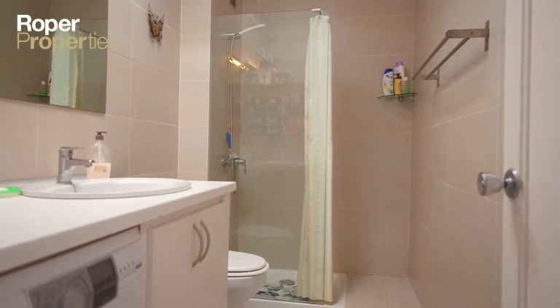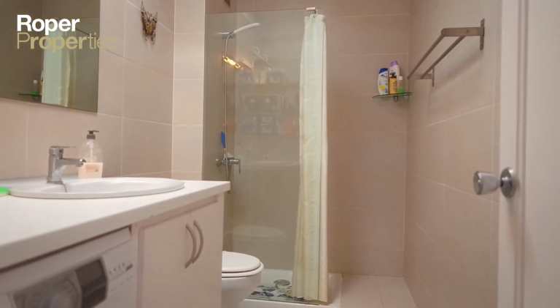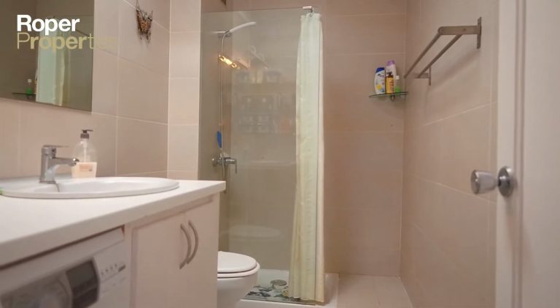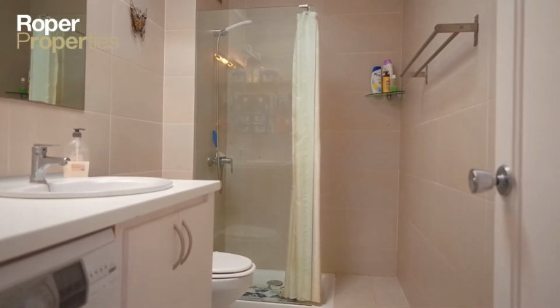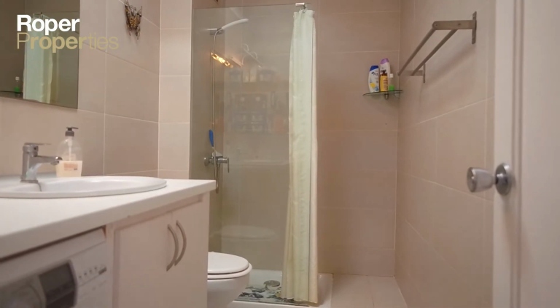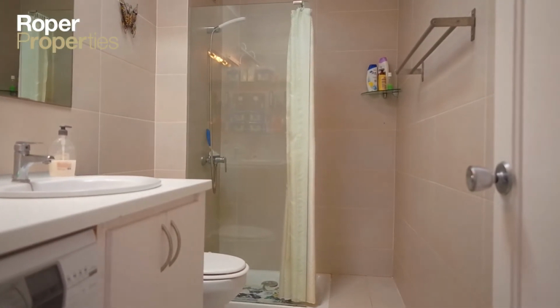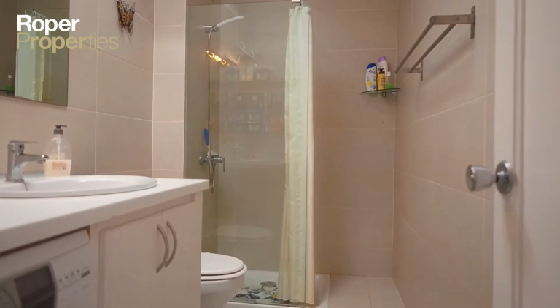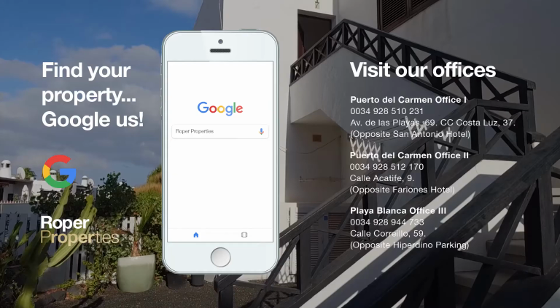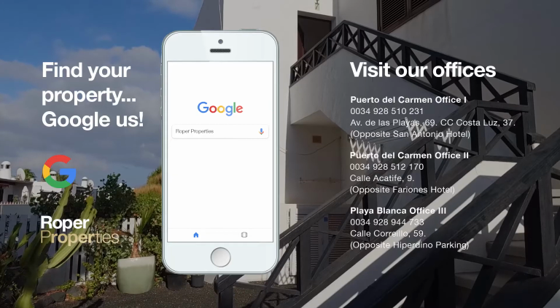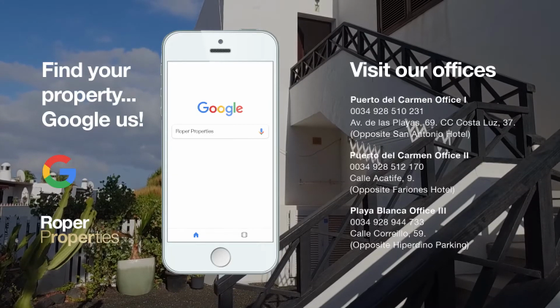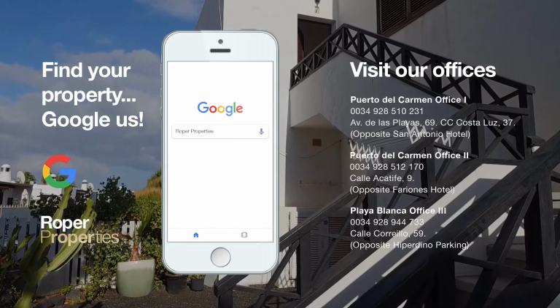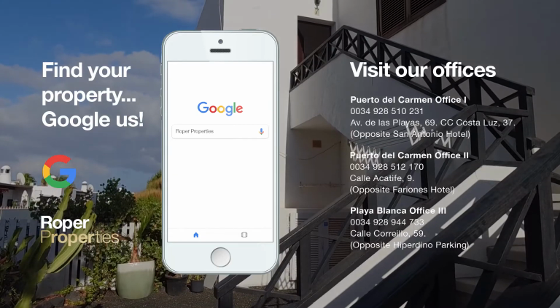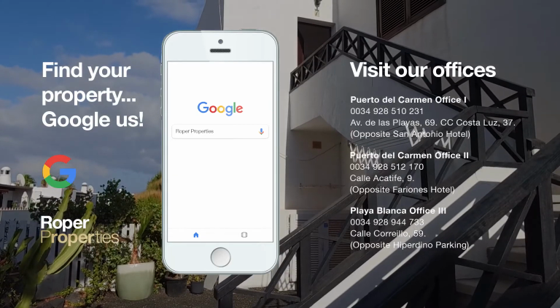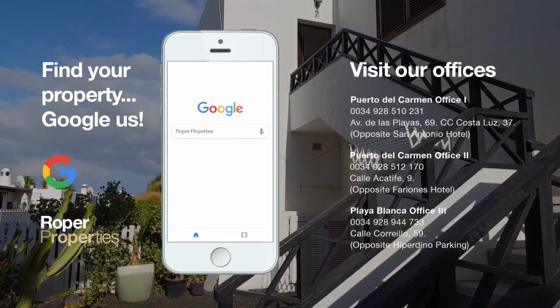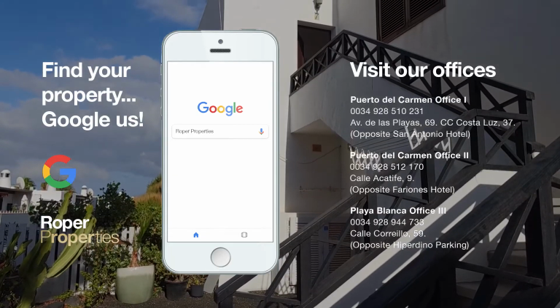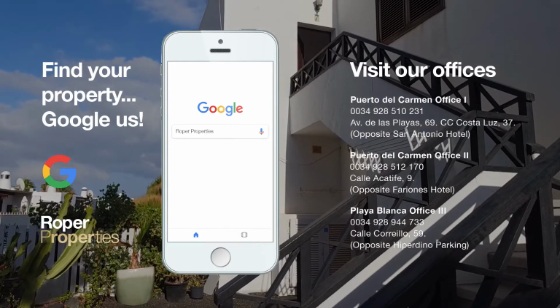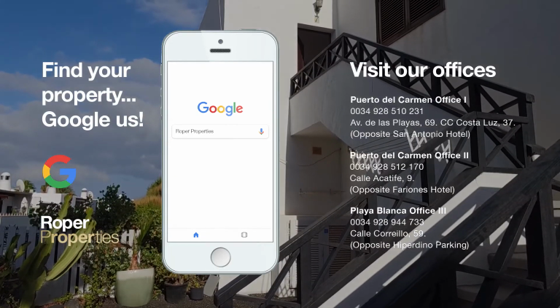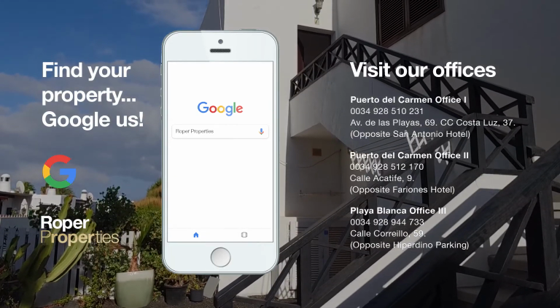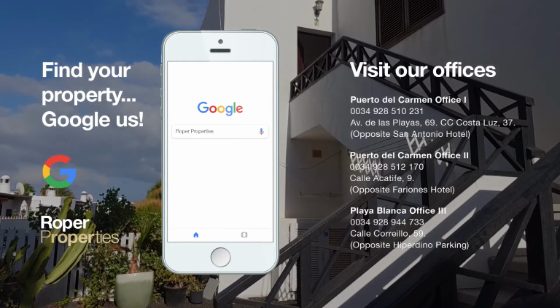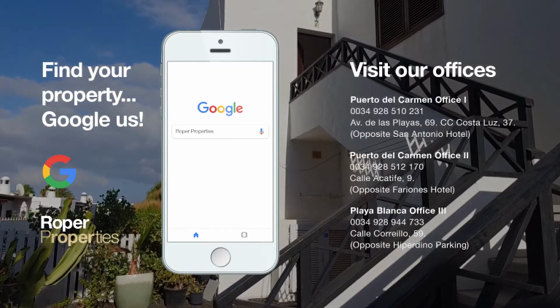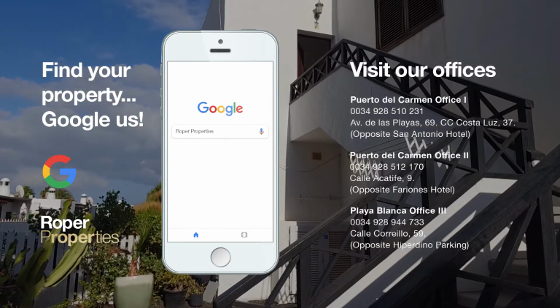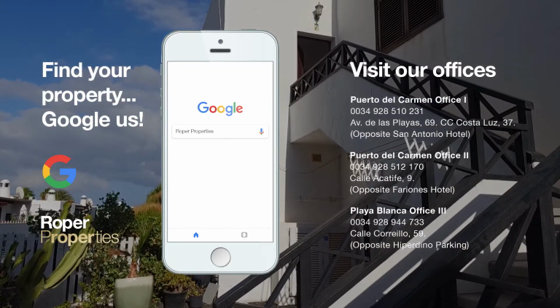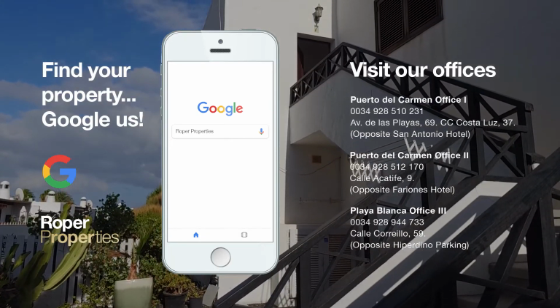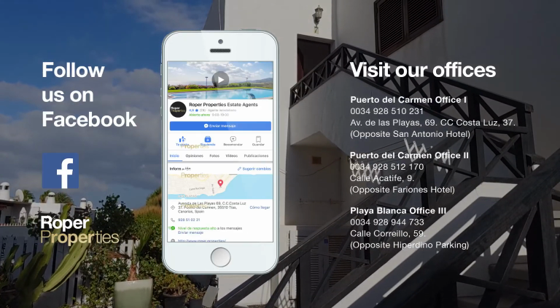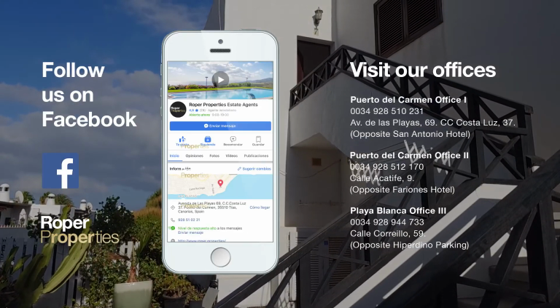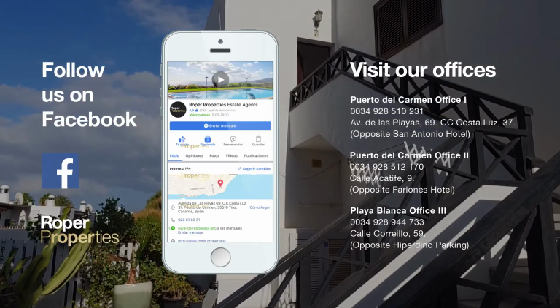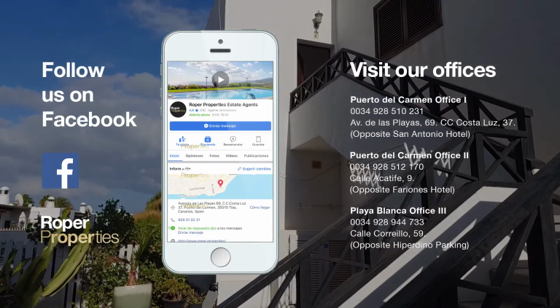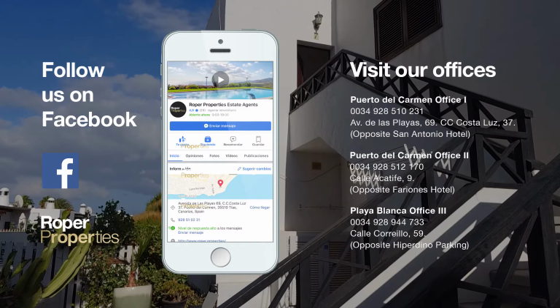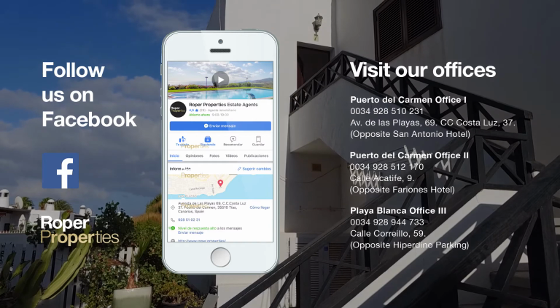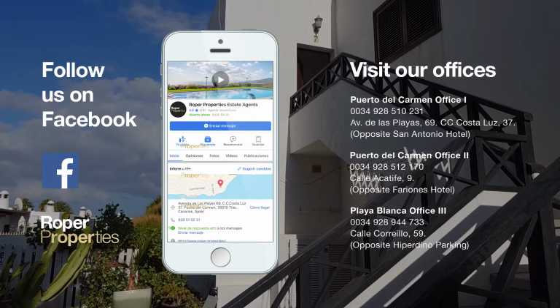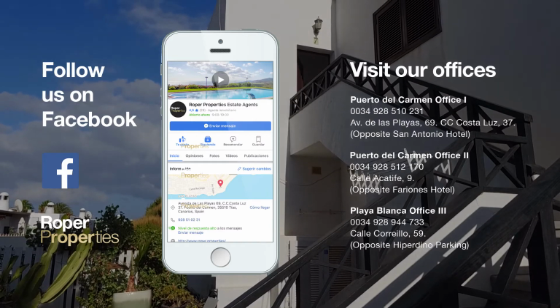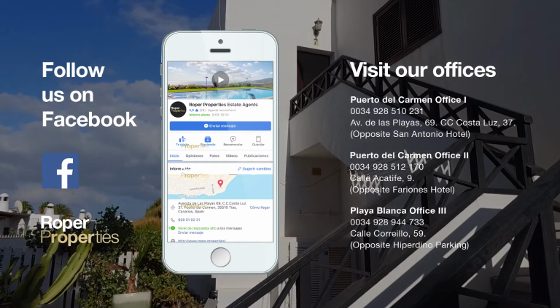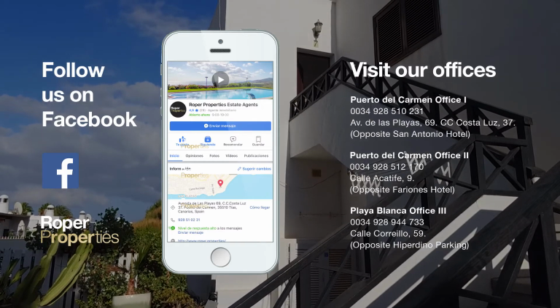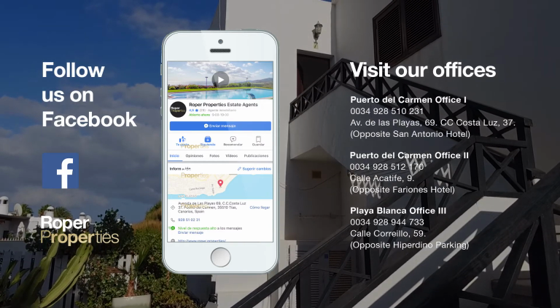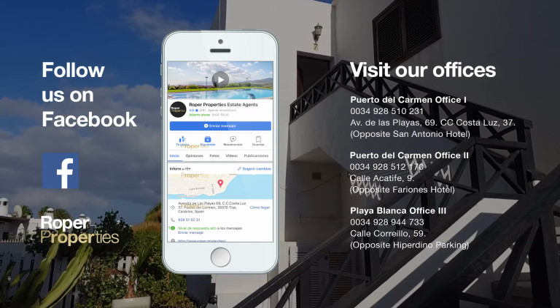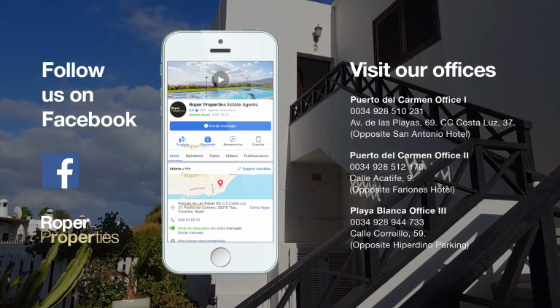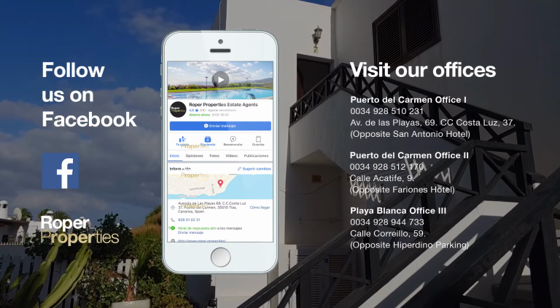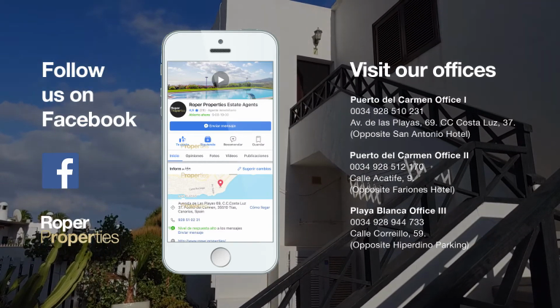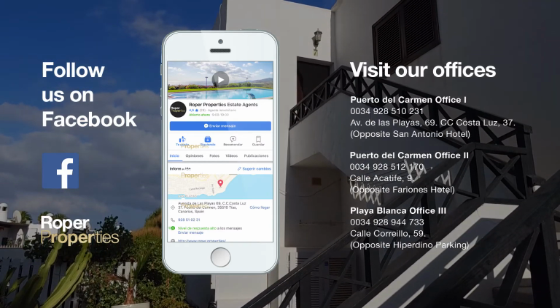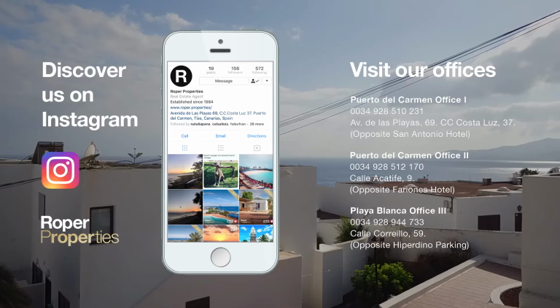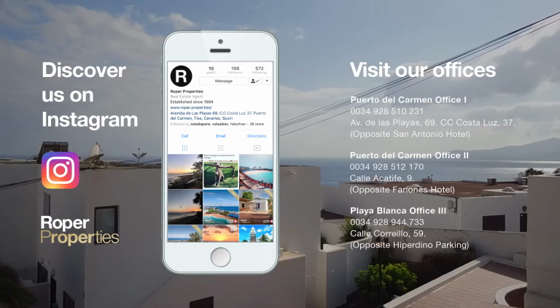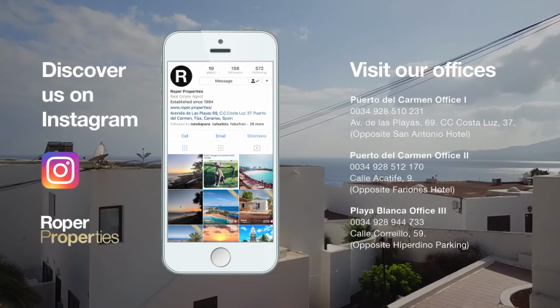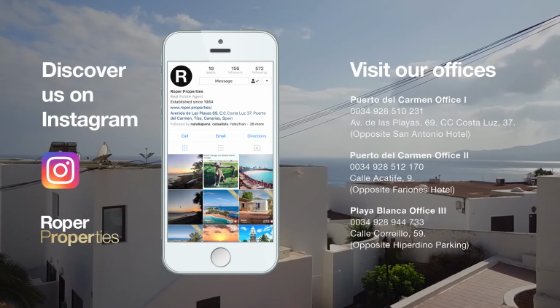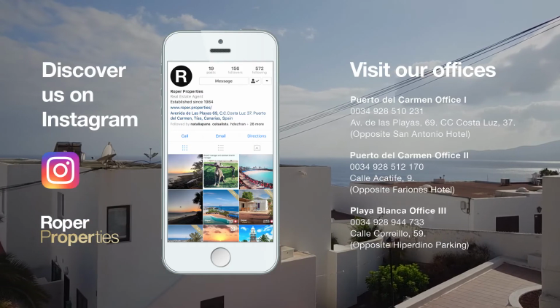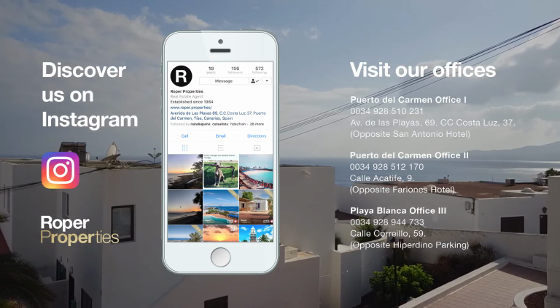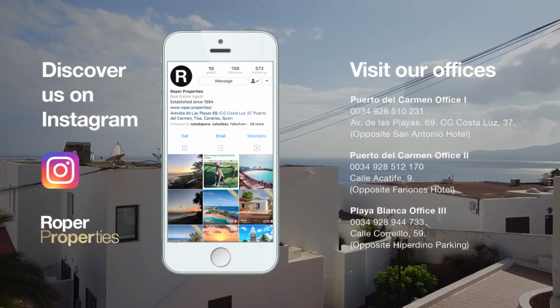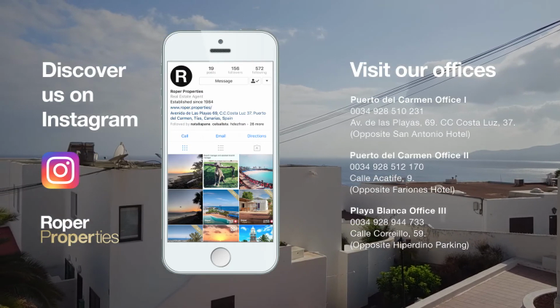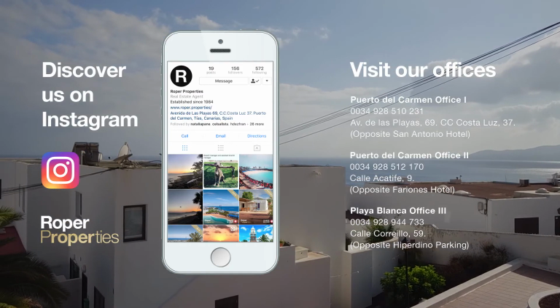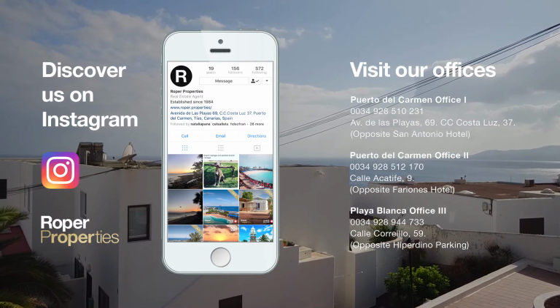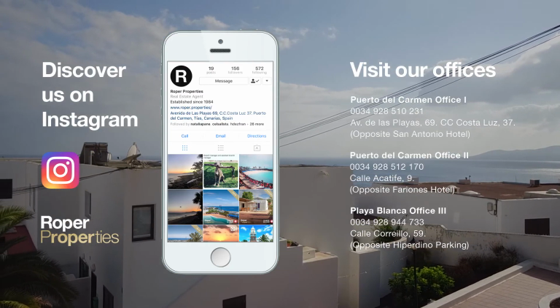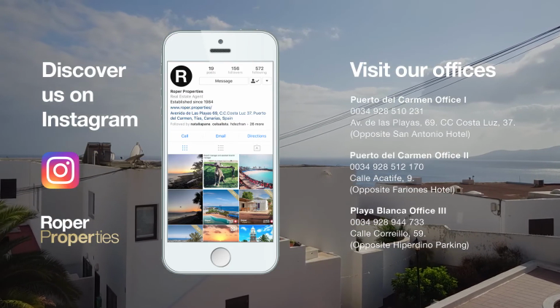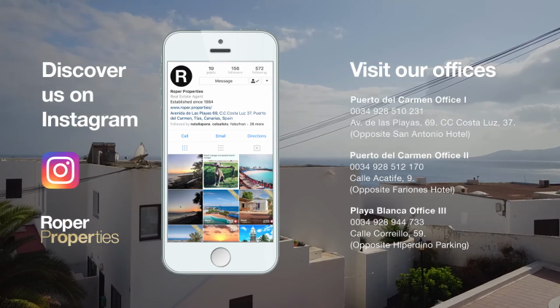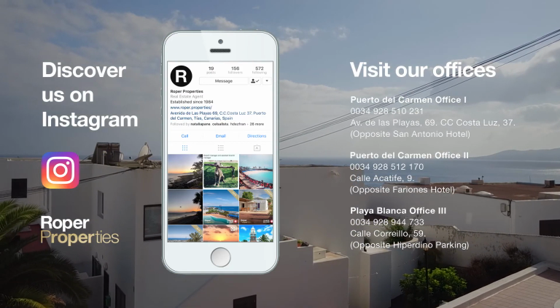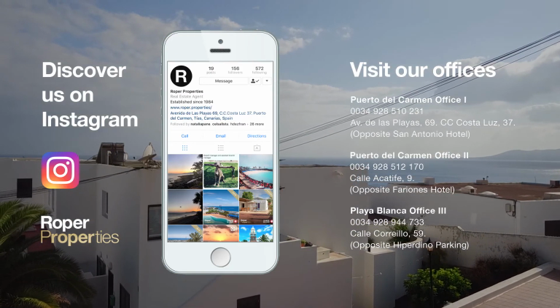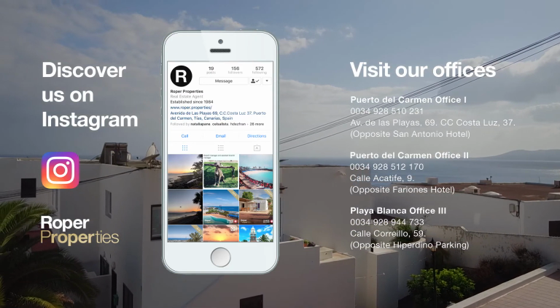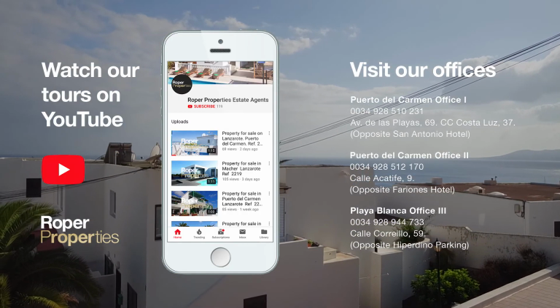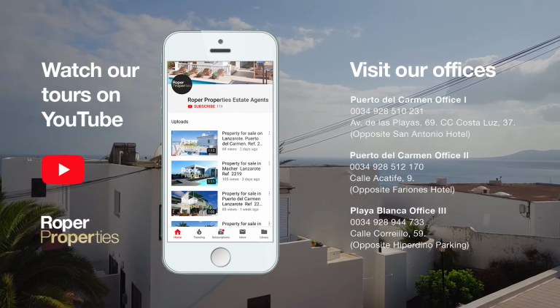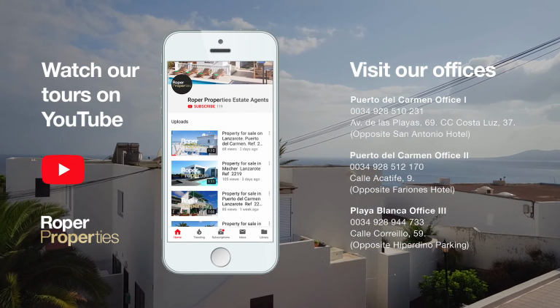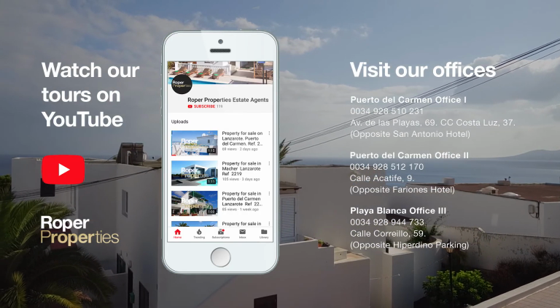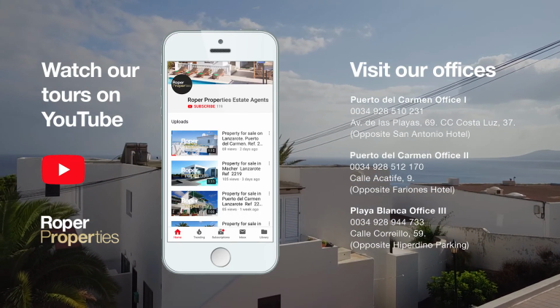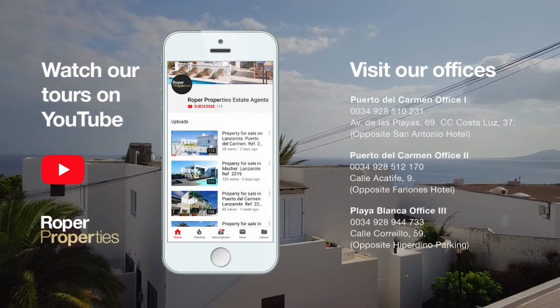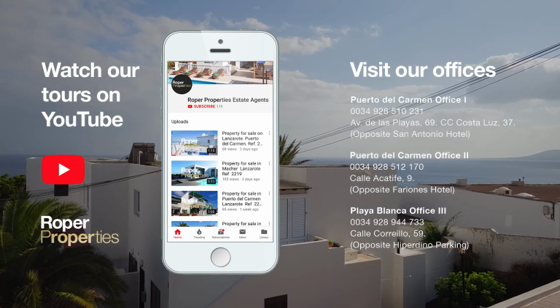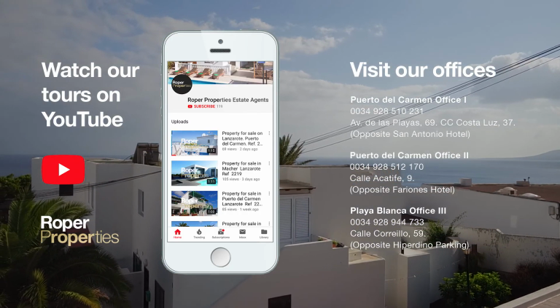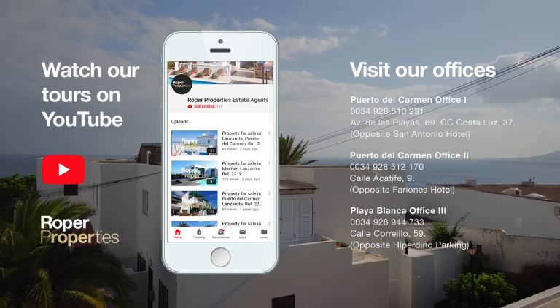To arrange a viewing, visit our offices or email us at info at roper.properties. Roper, the only name in property, established in 1984.